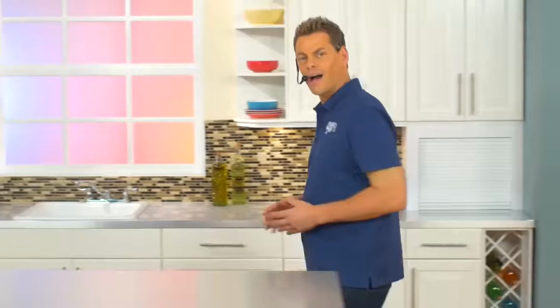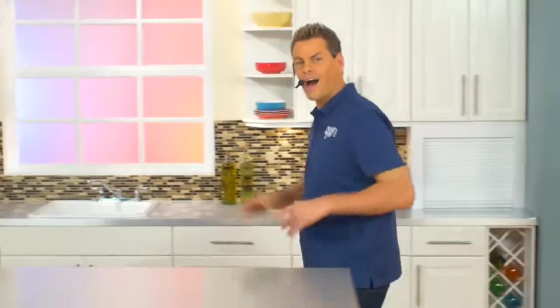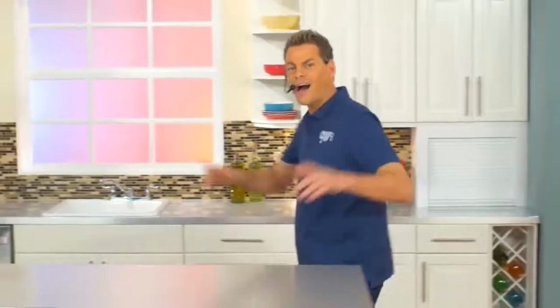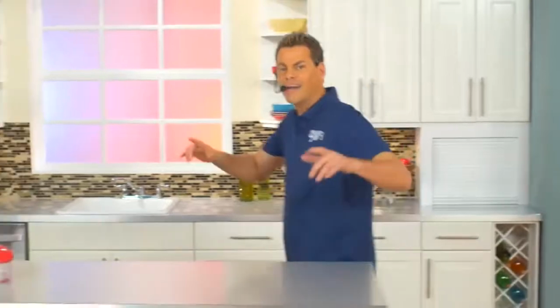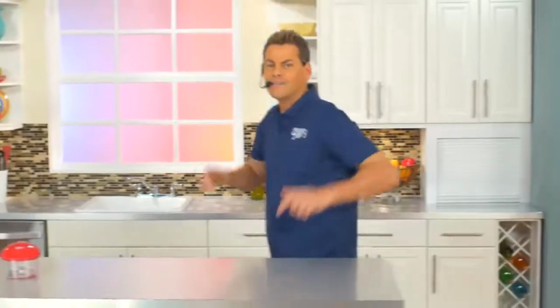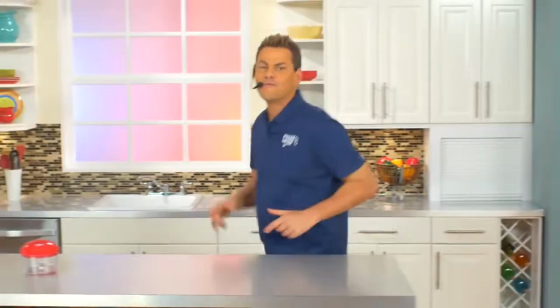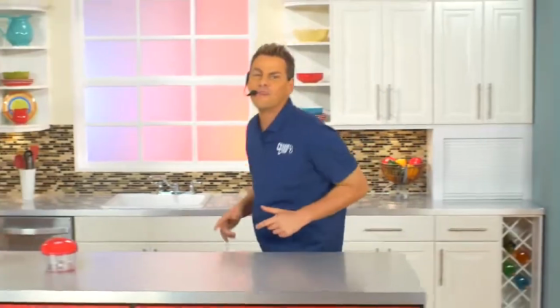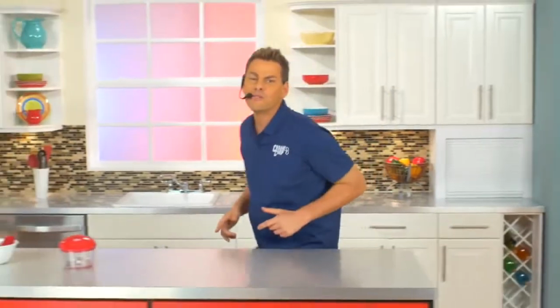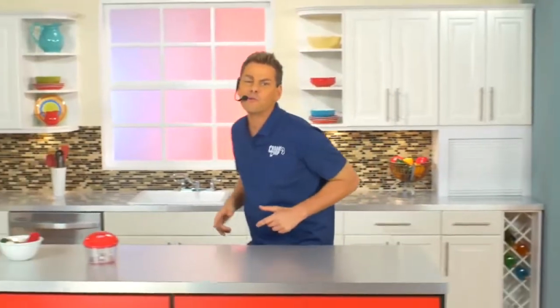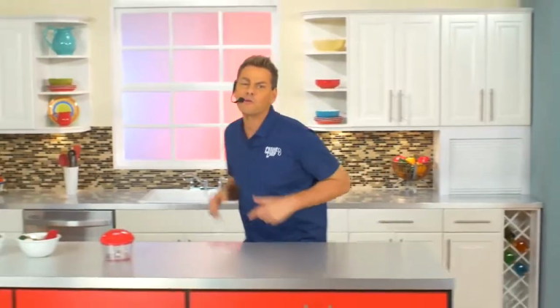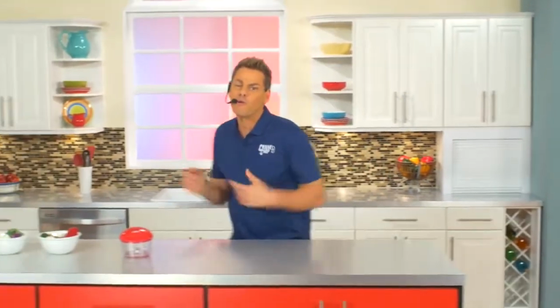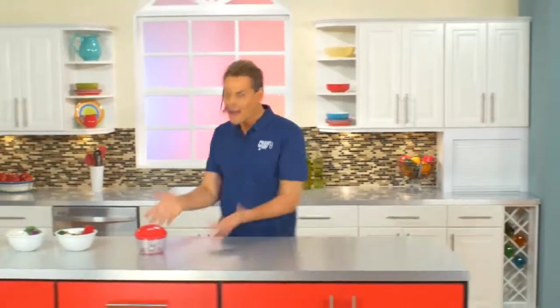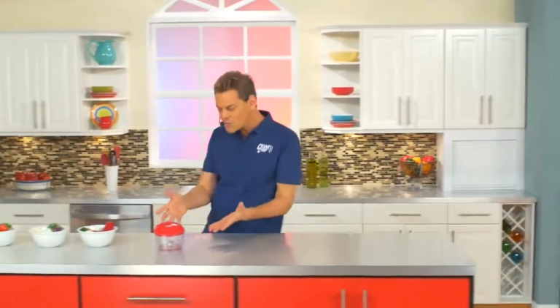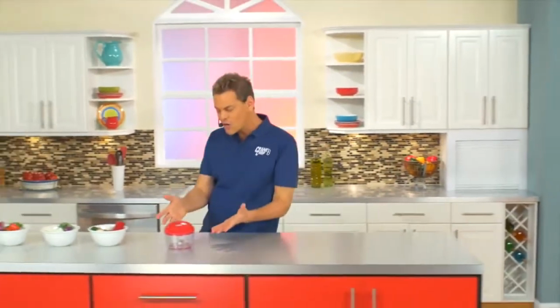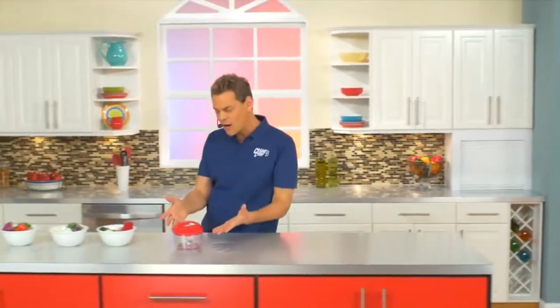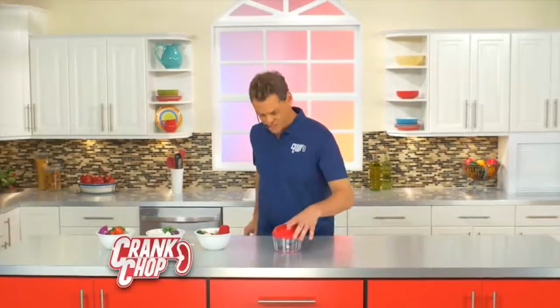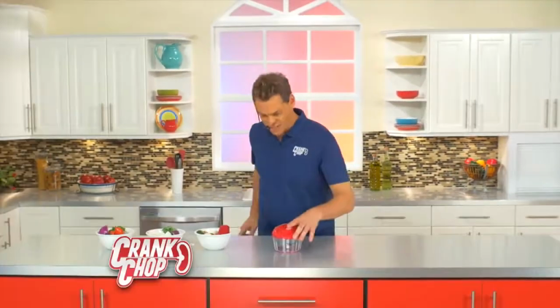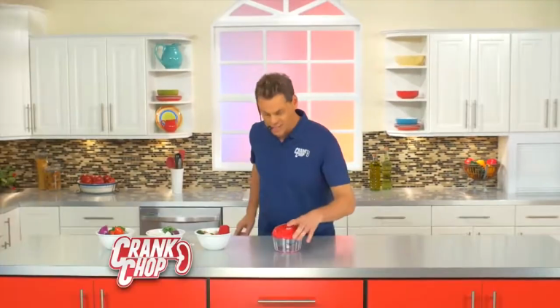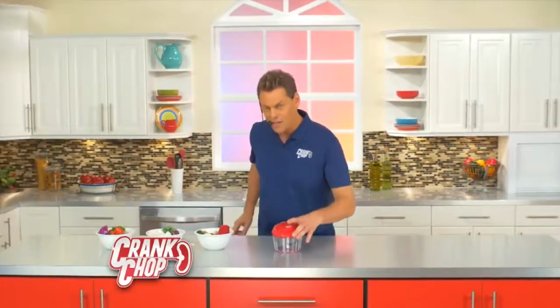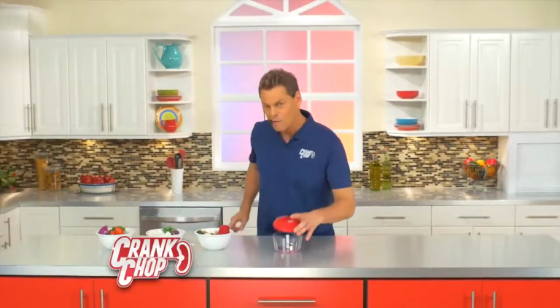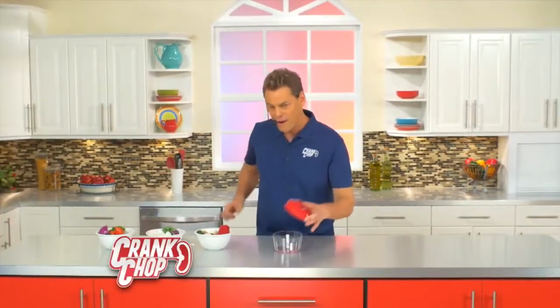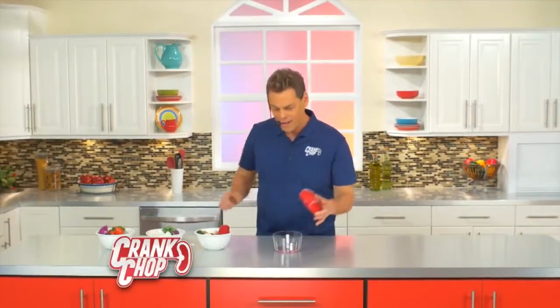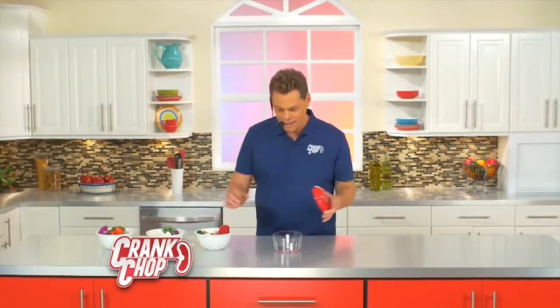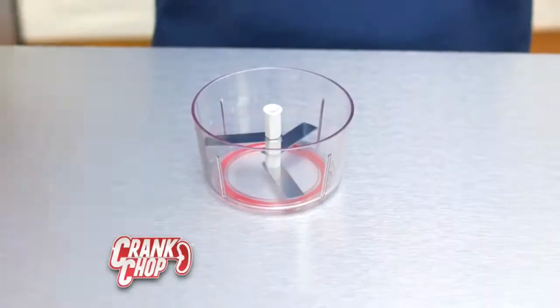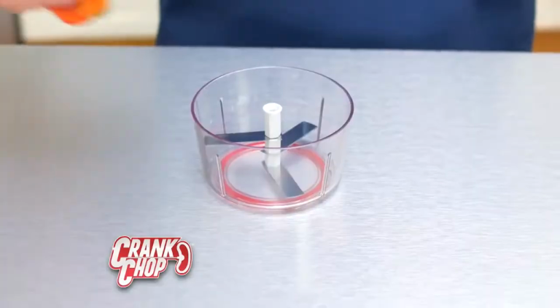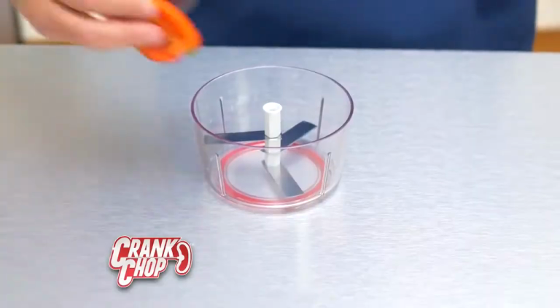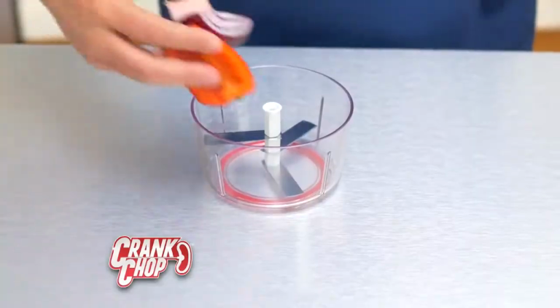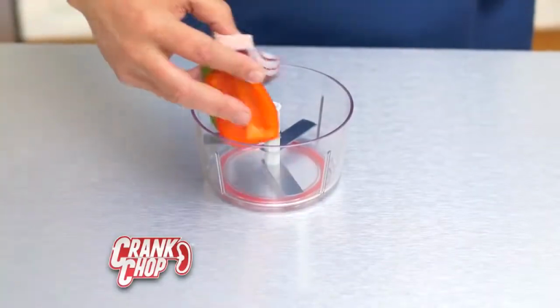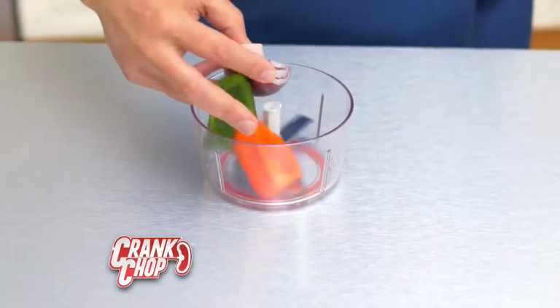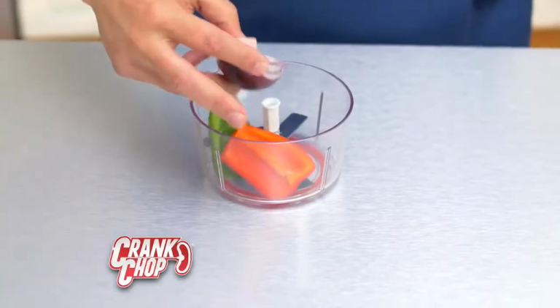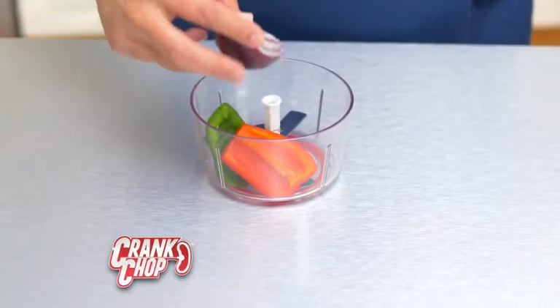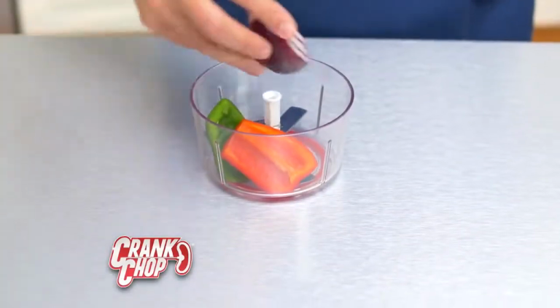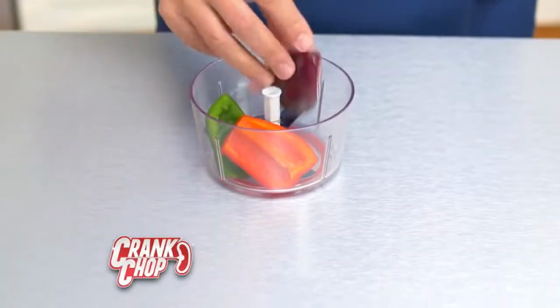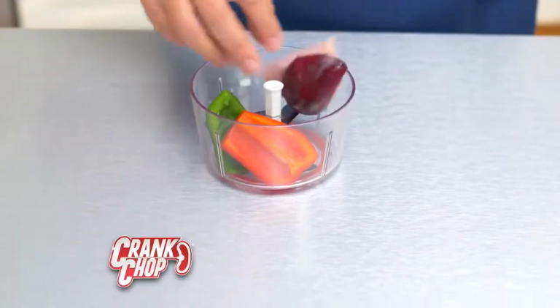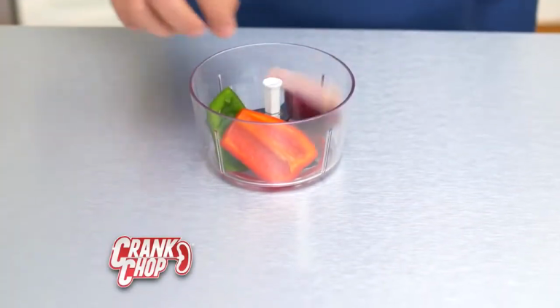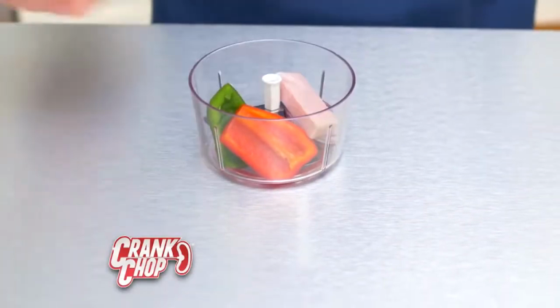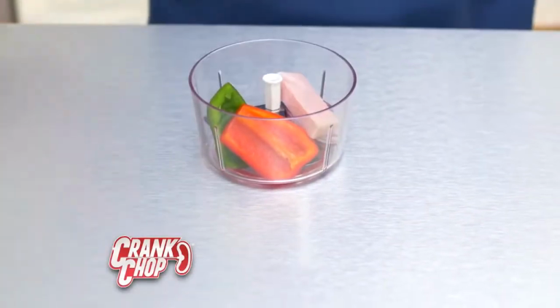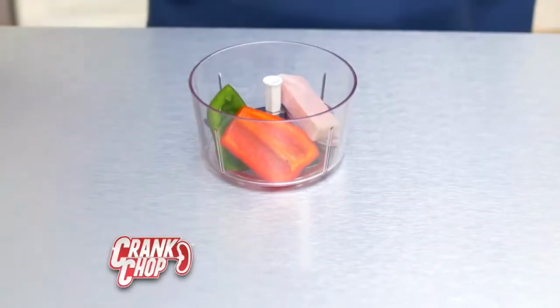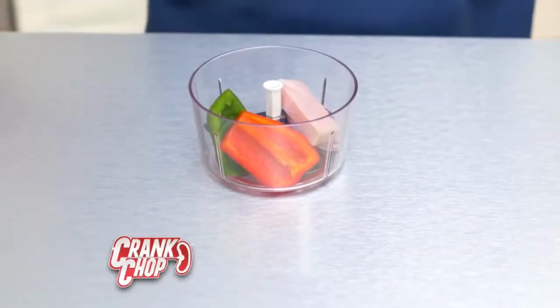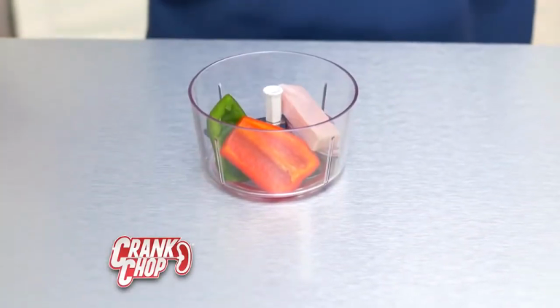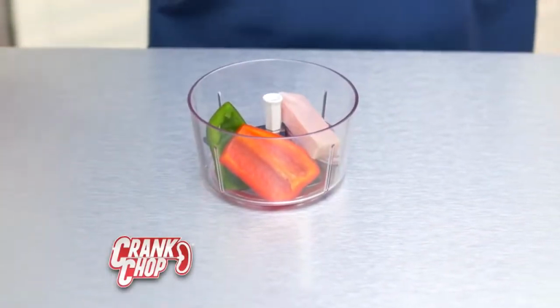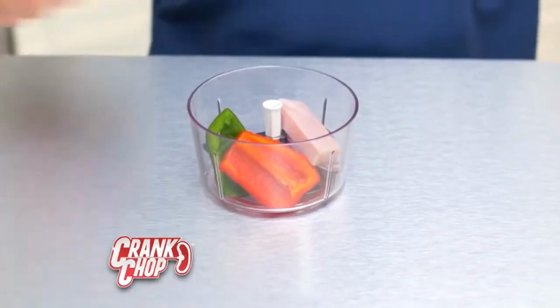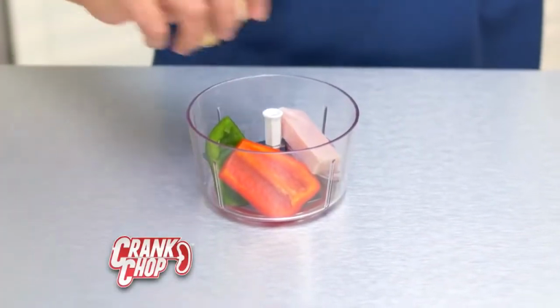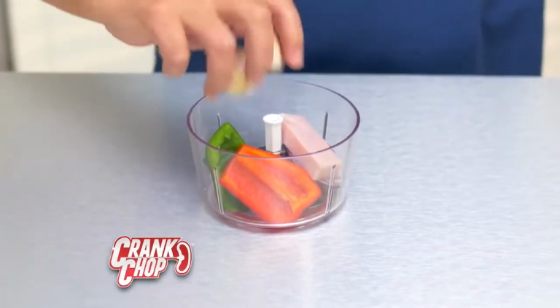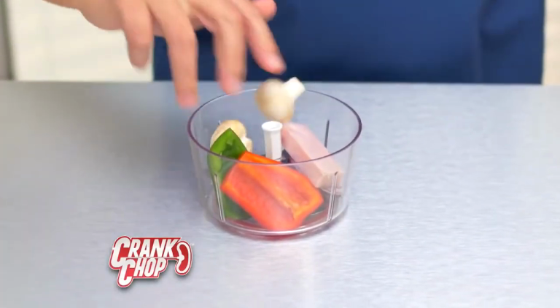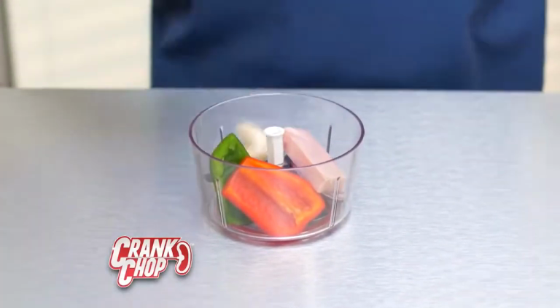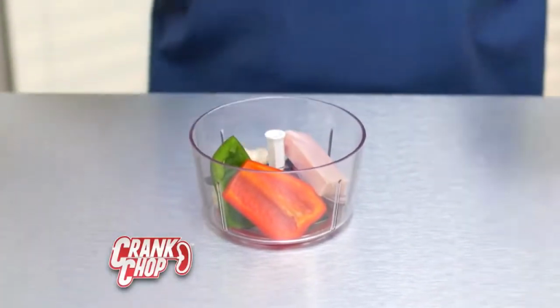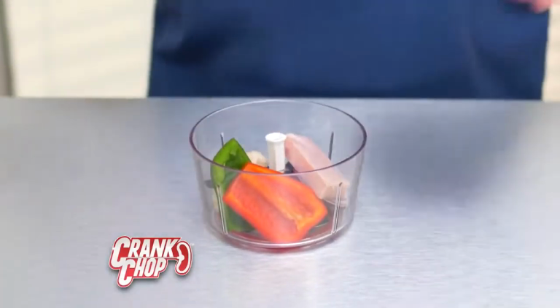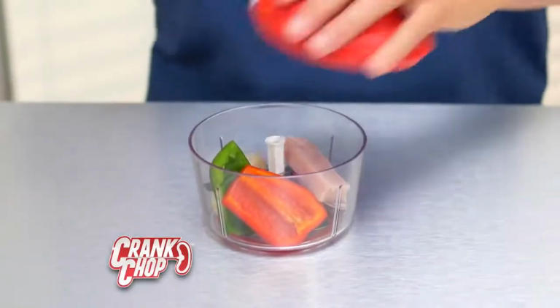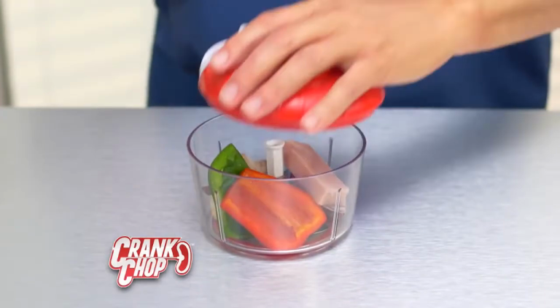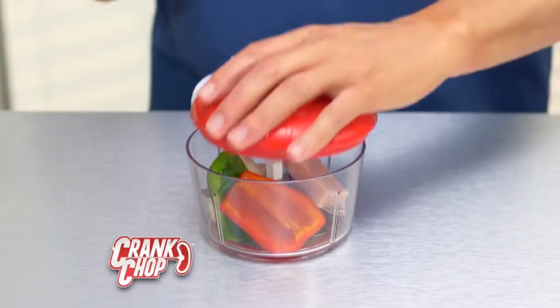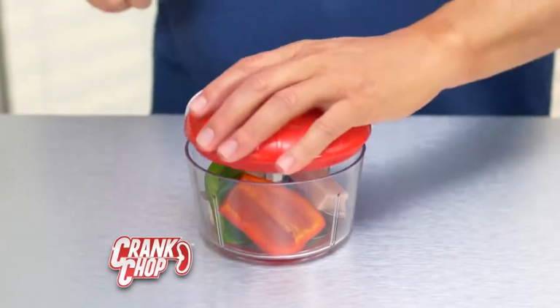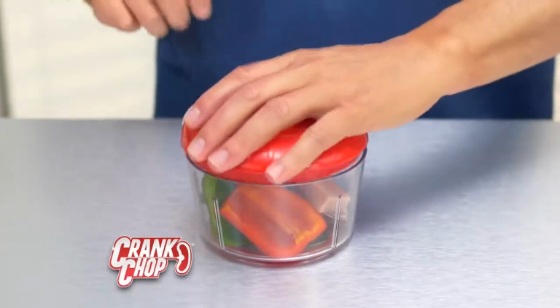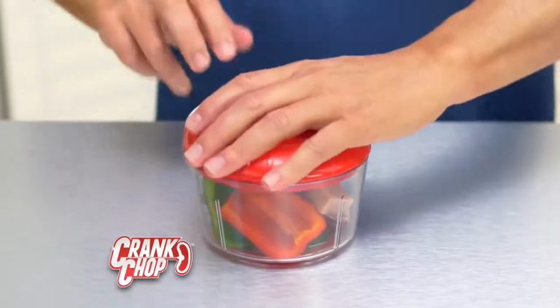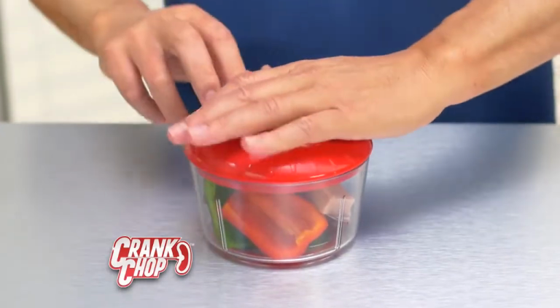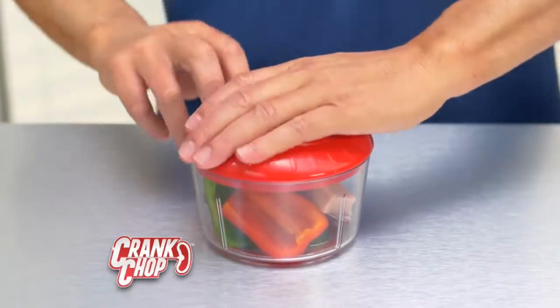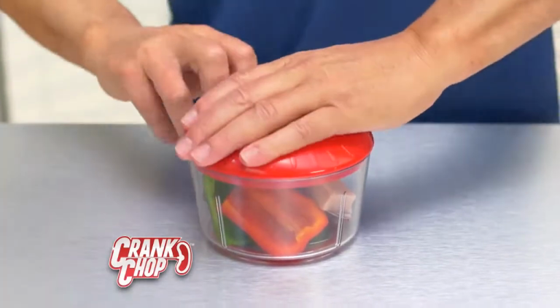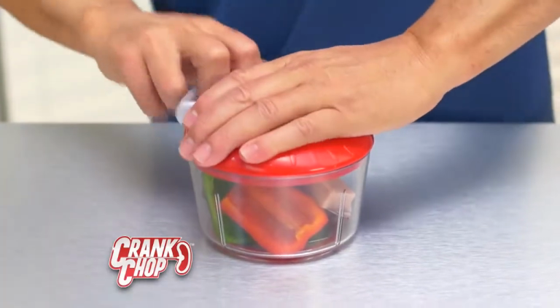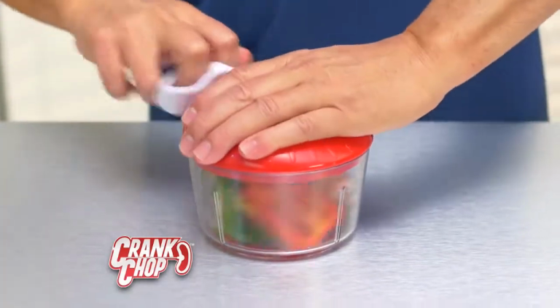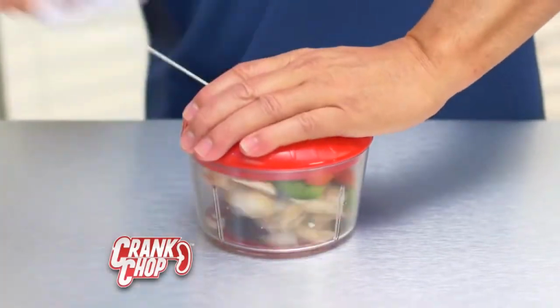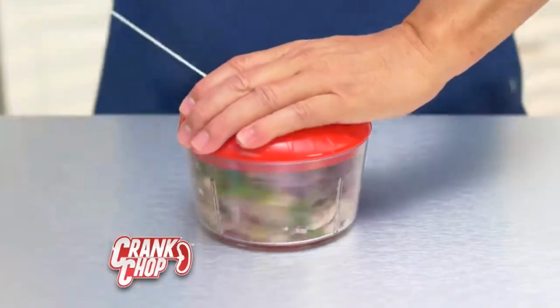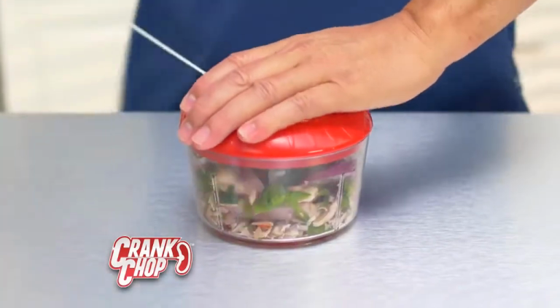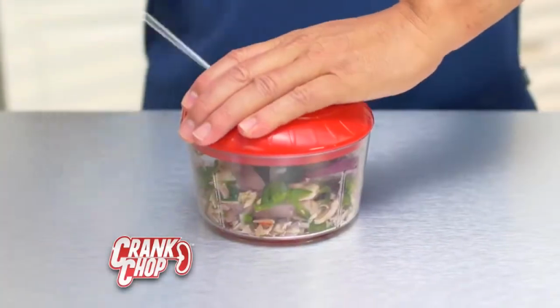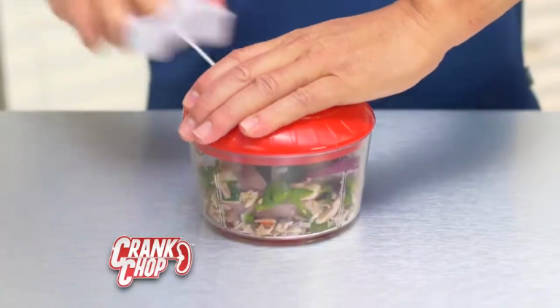Hi, it's Vince with Chop Chop. Let's get chopping. Blades are at the bottom, food goes in. Peppers, onion, ham. Close the lid, pull the chop.